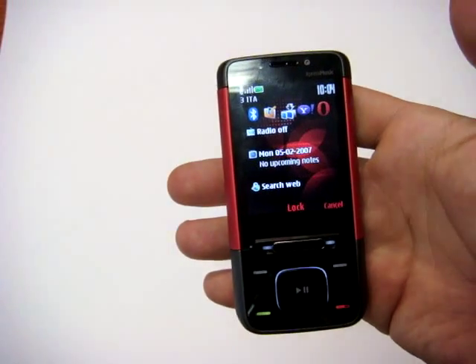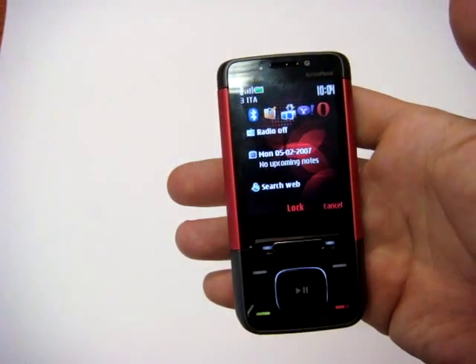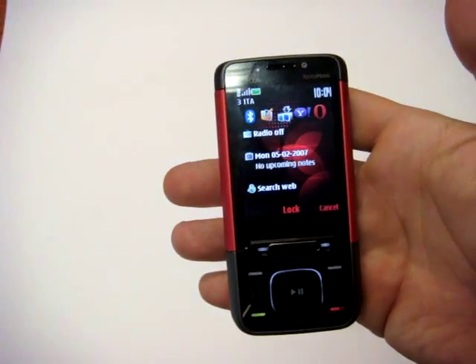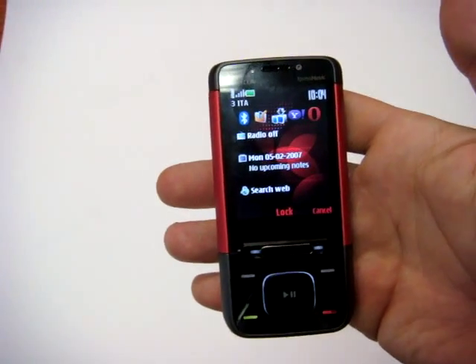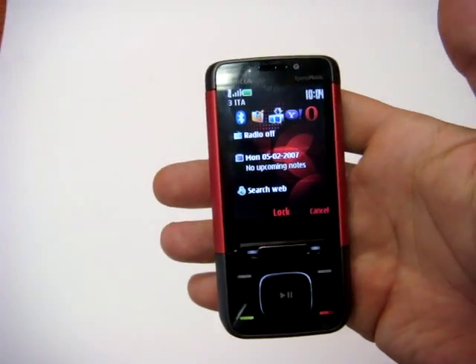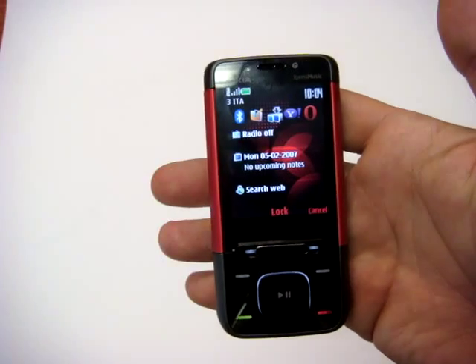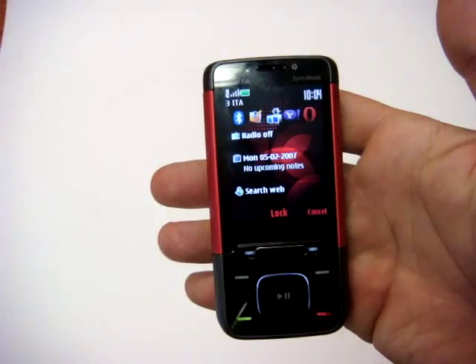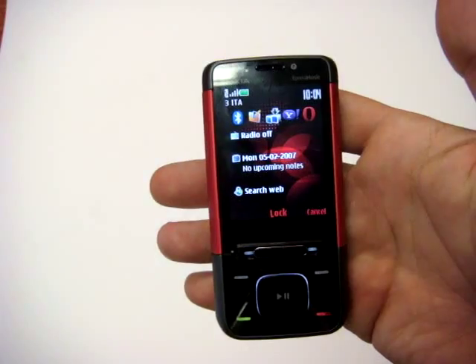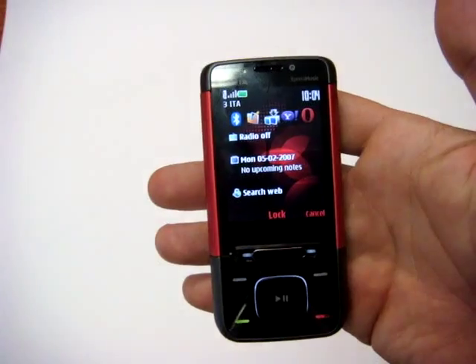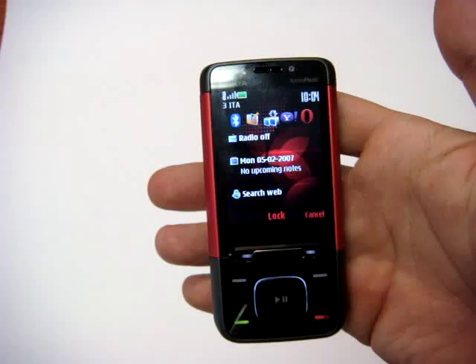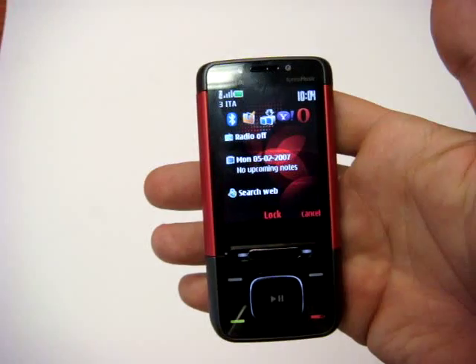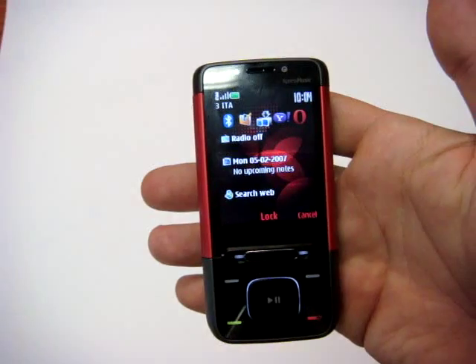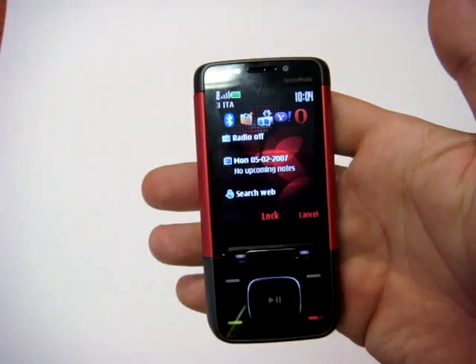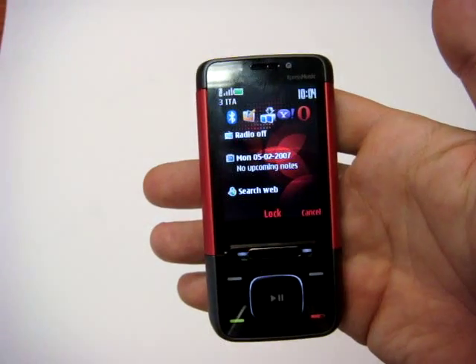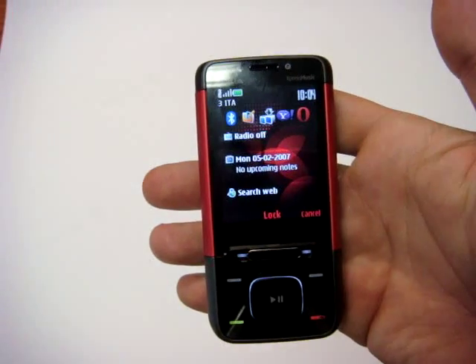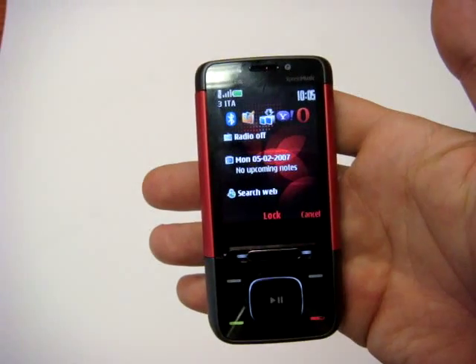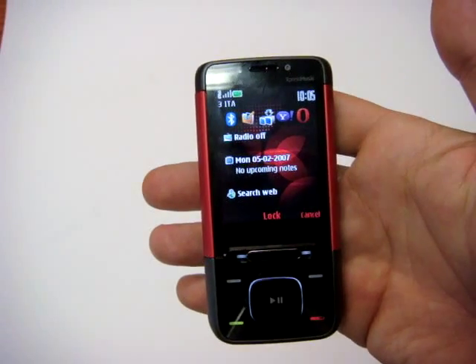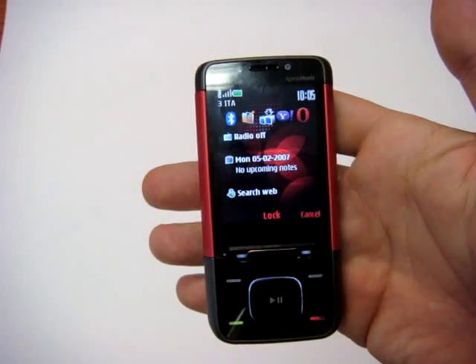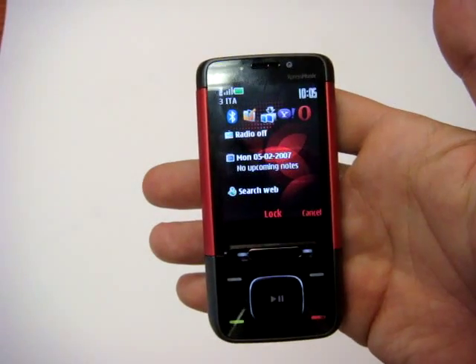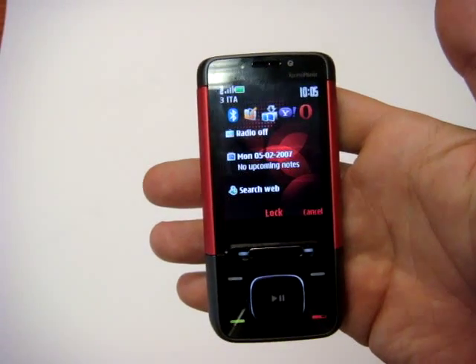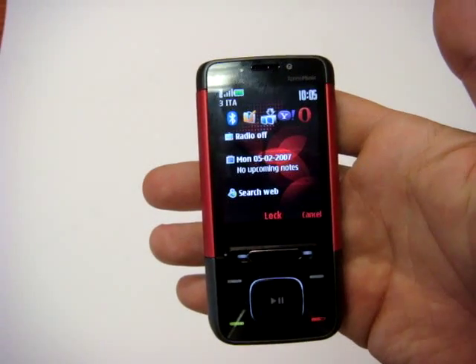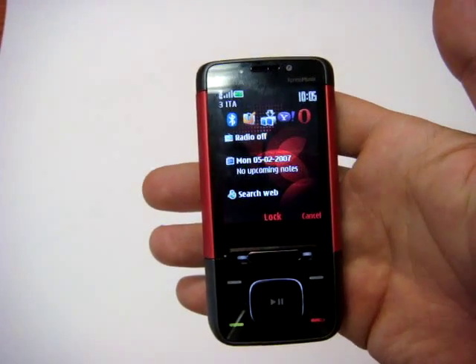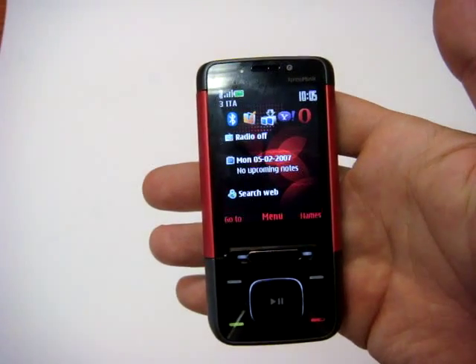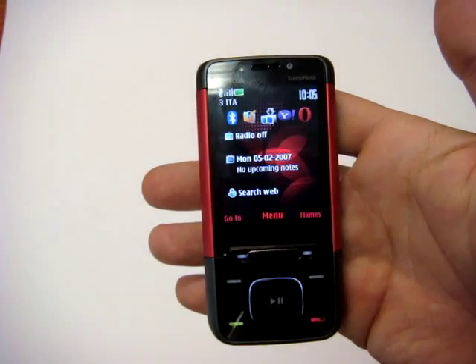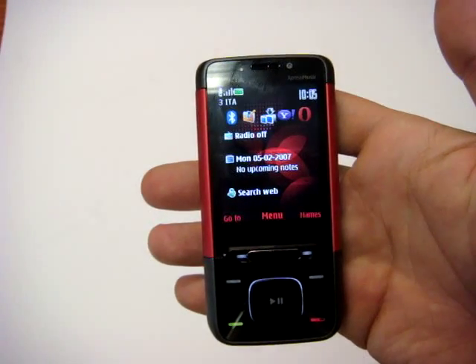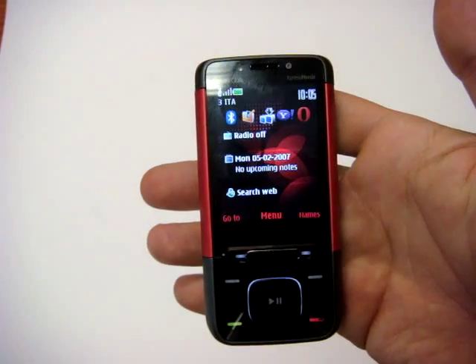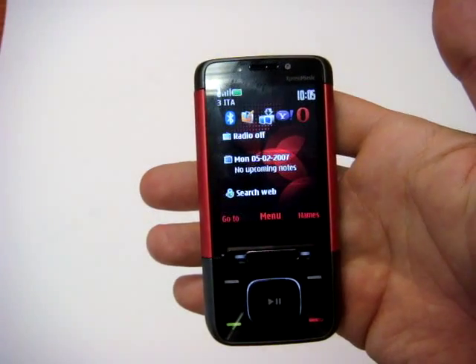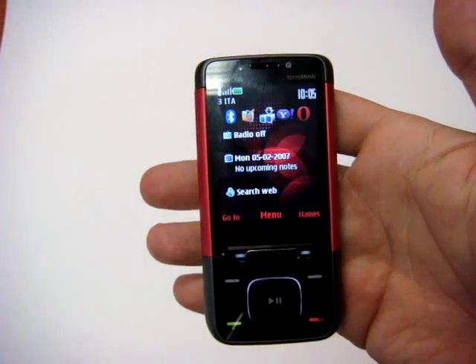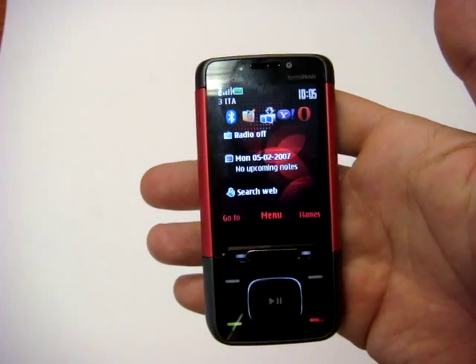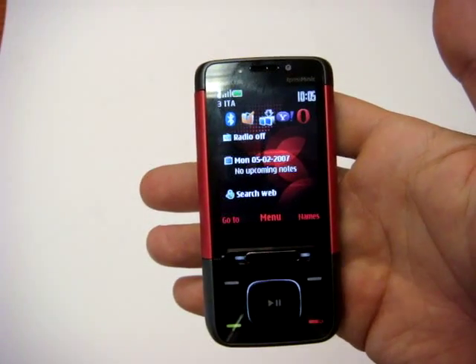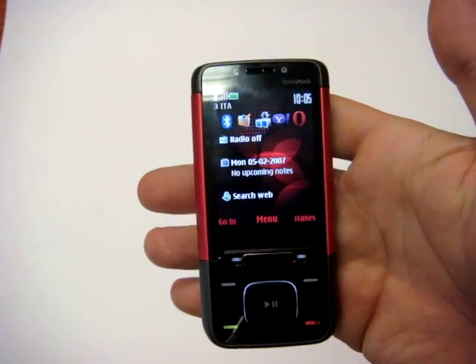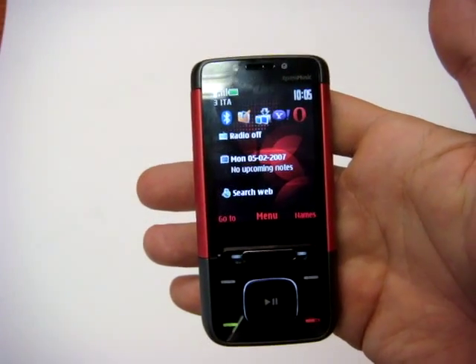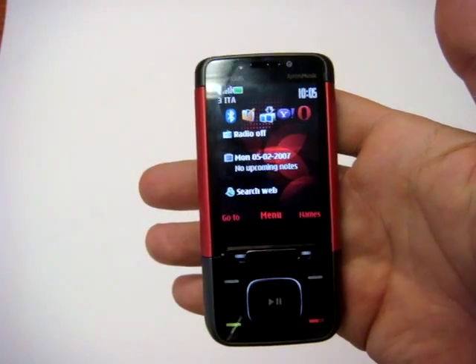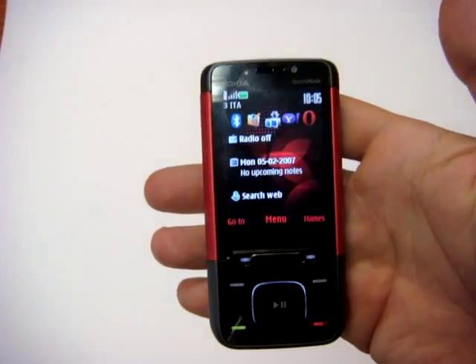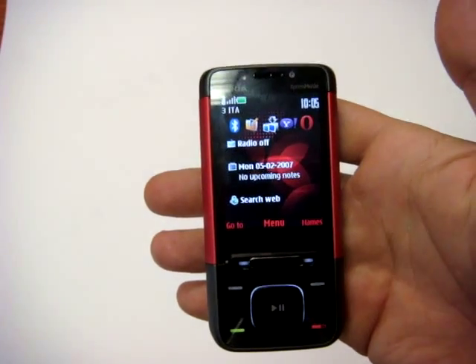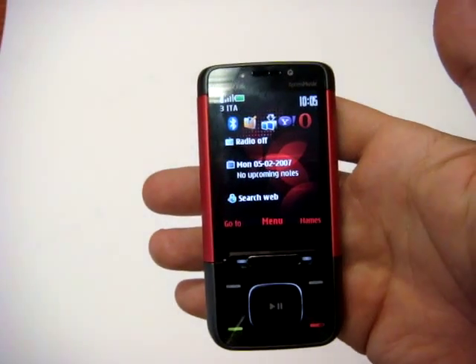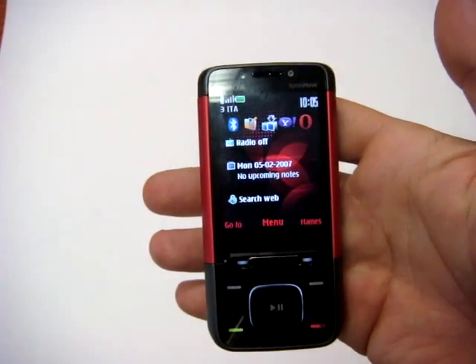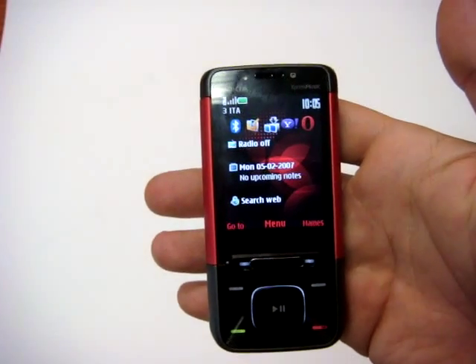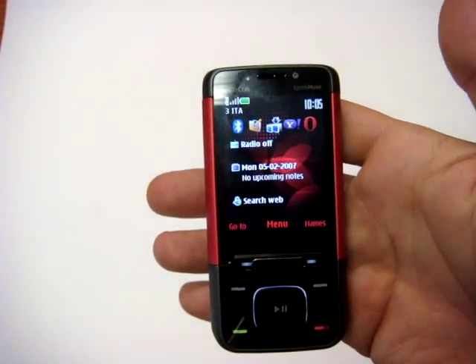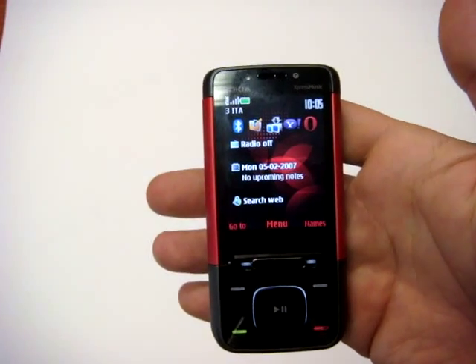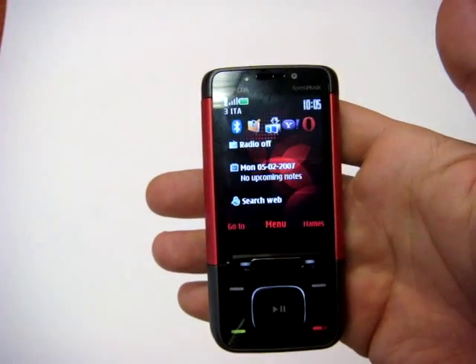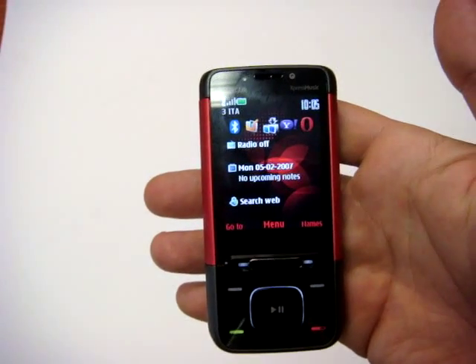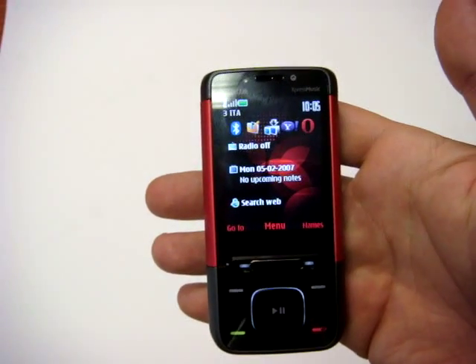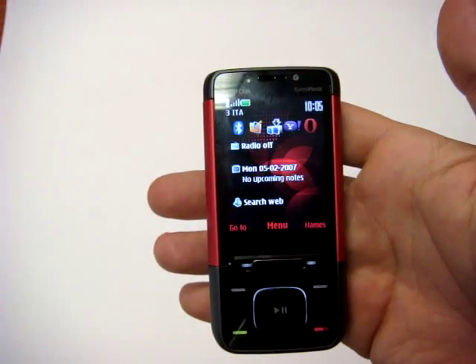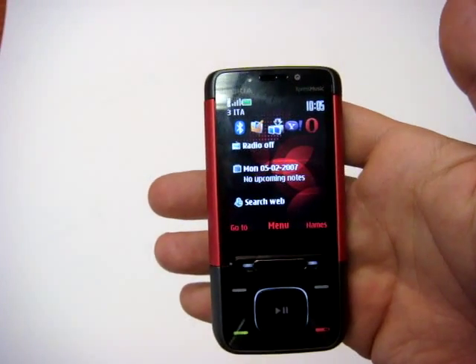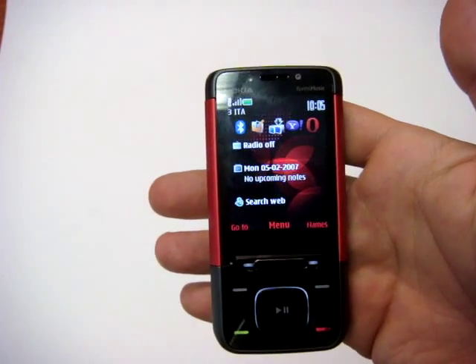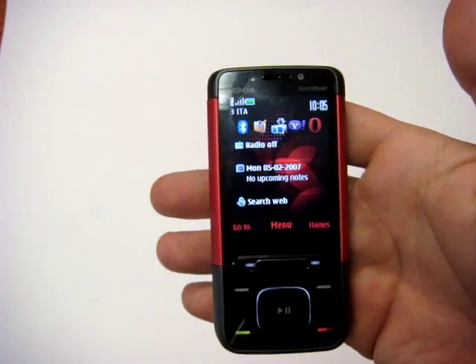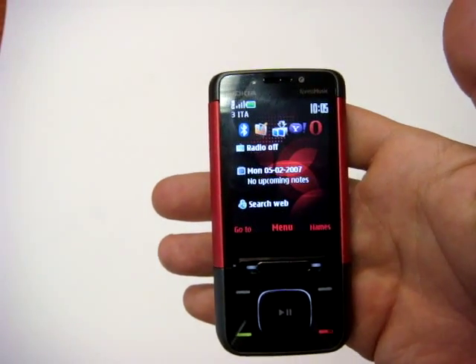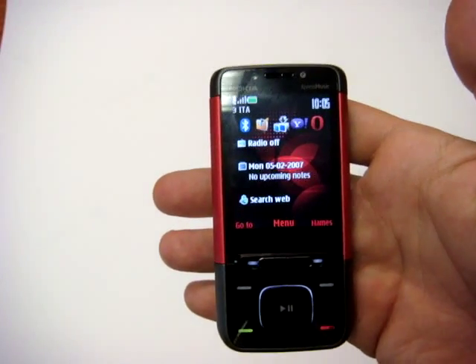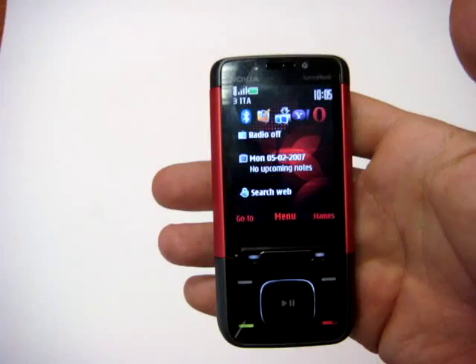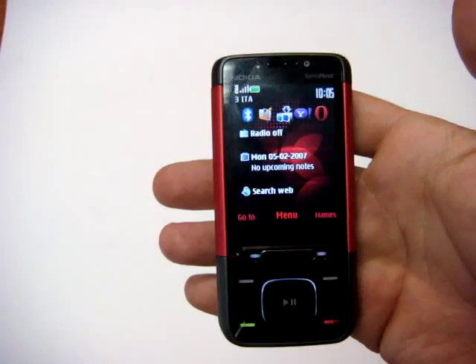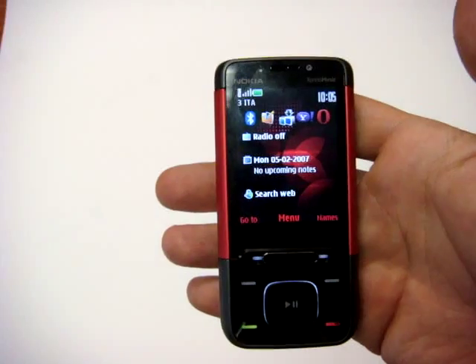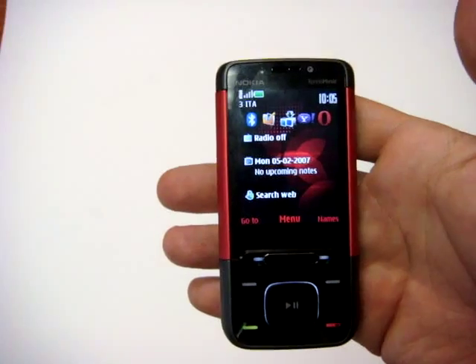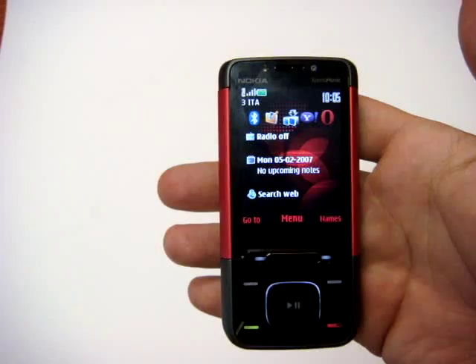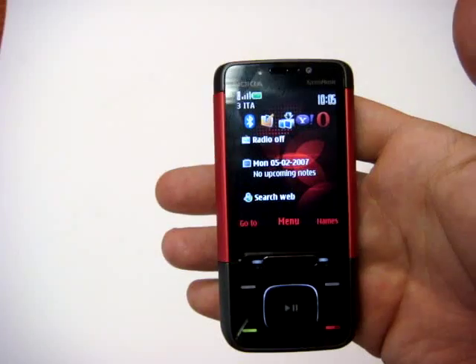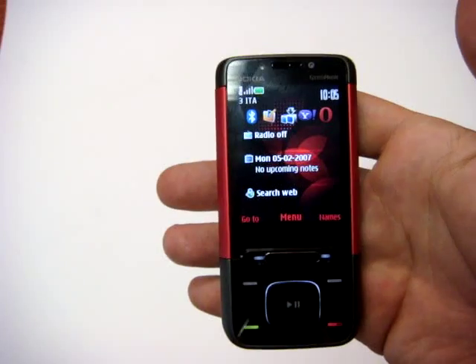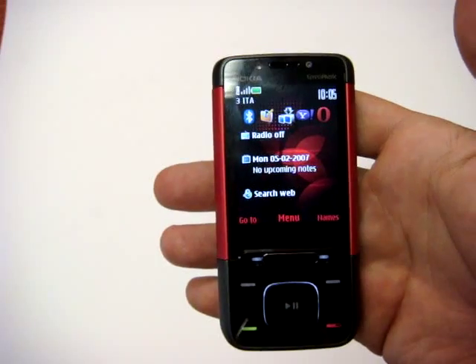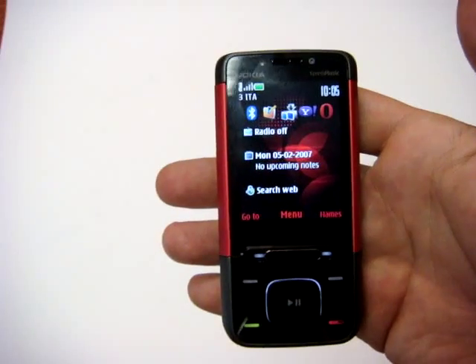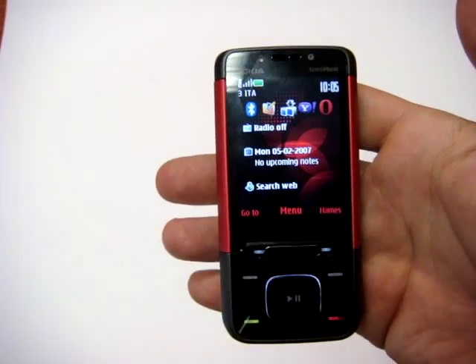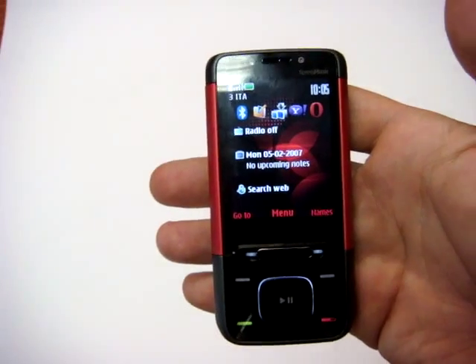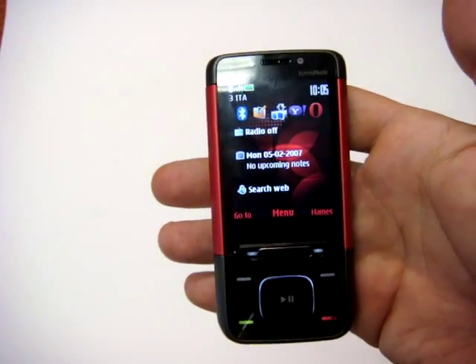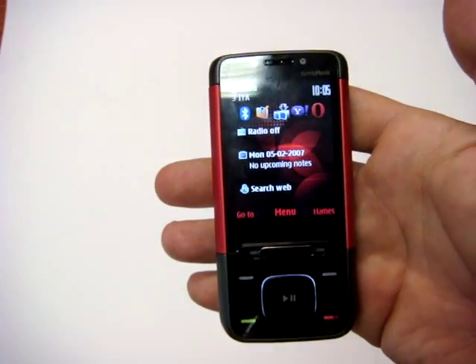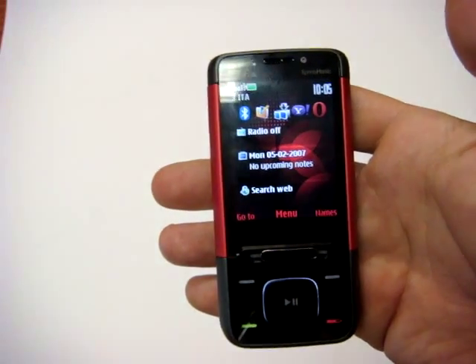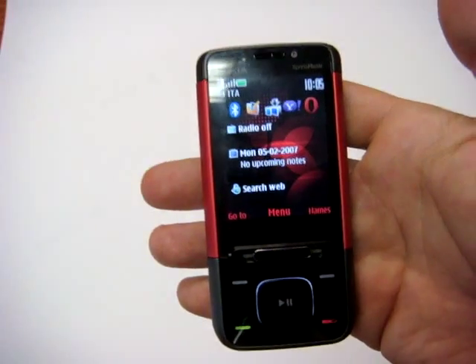That's all. For Cellulare Magazine, Emilio Vignapiano with the Nokia 5610.